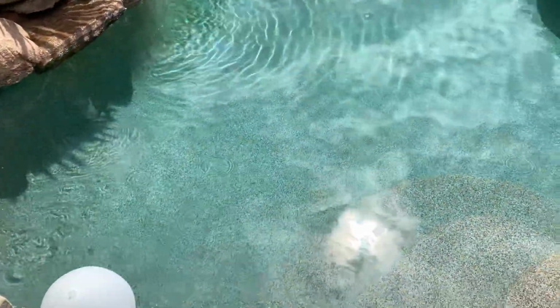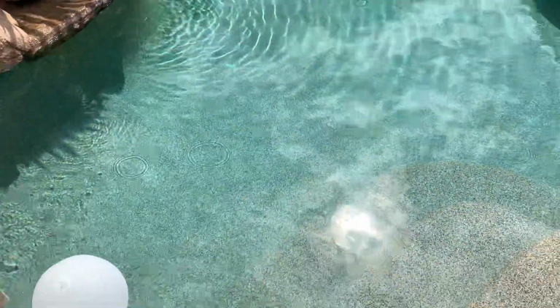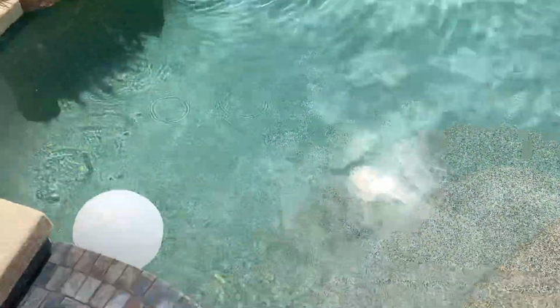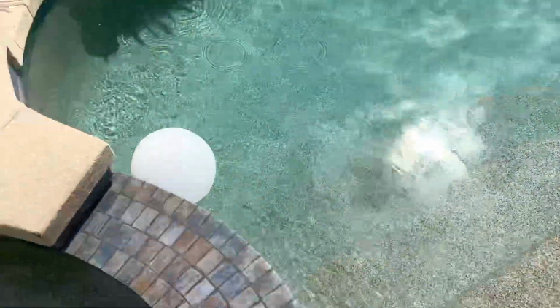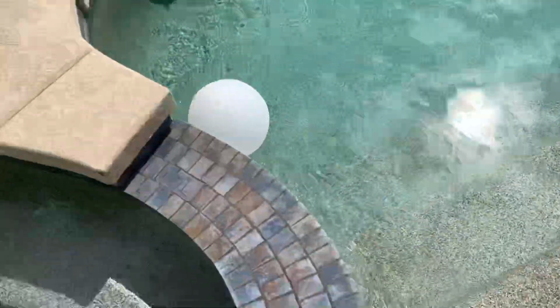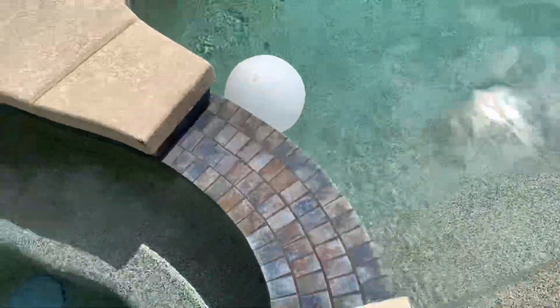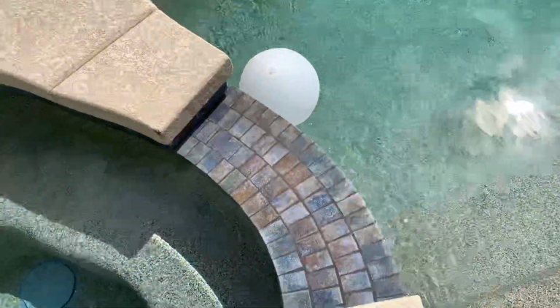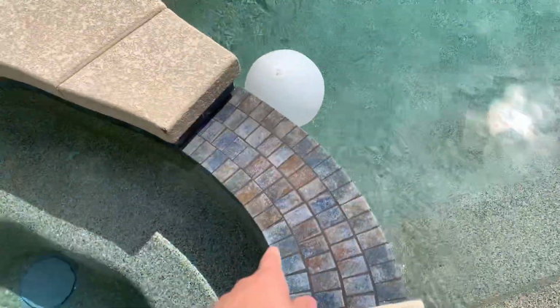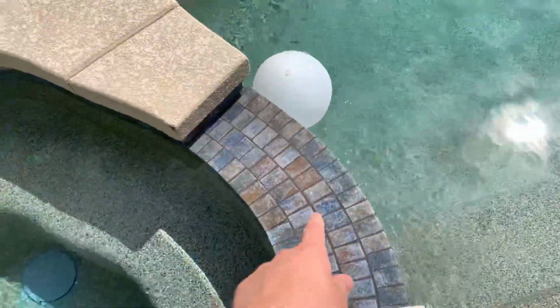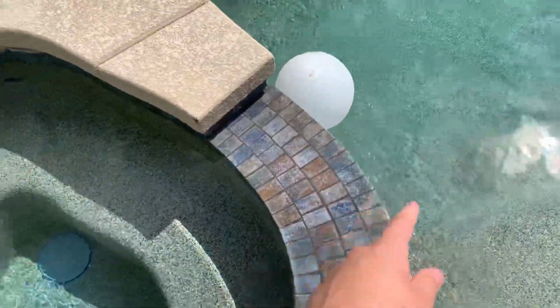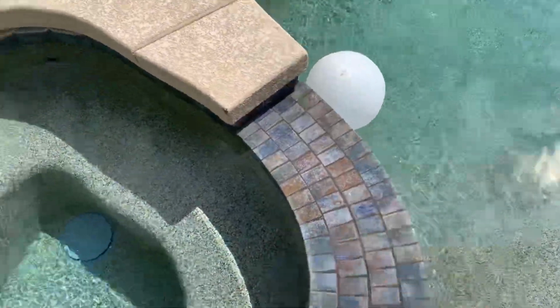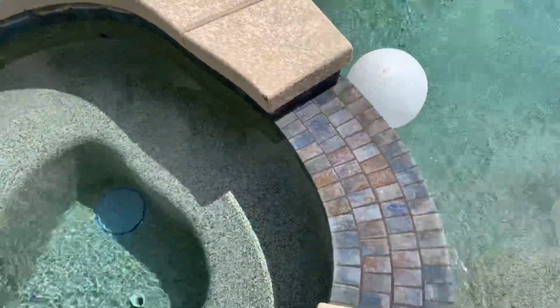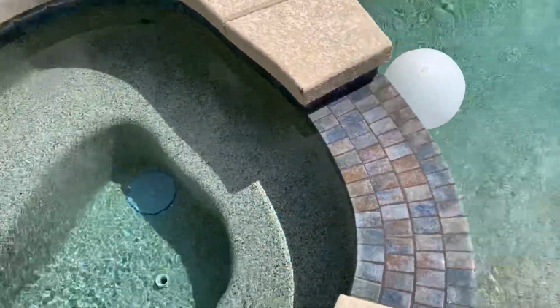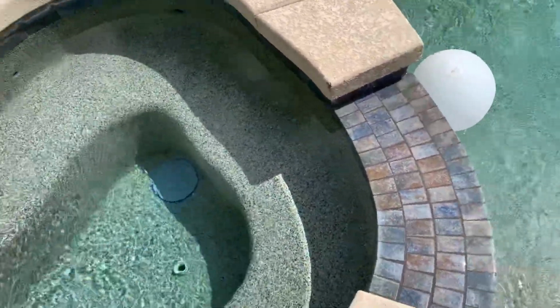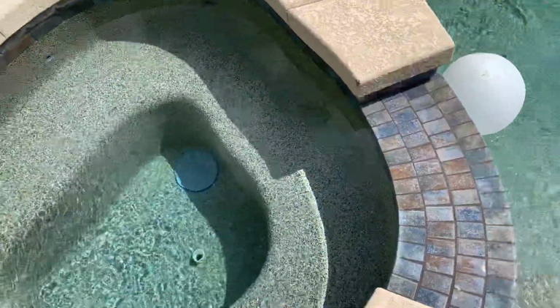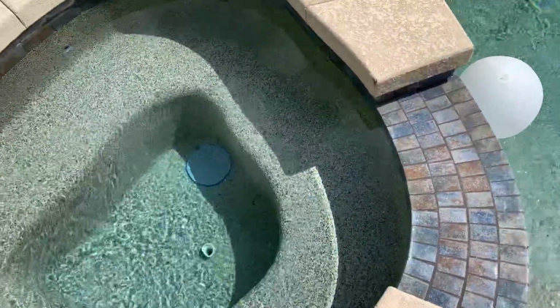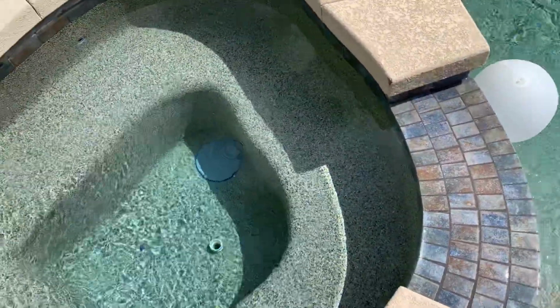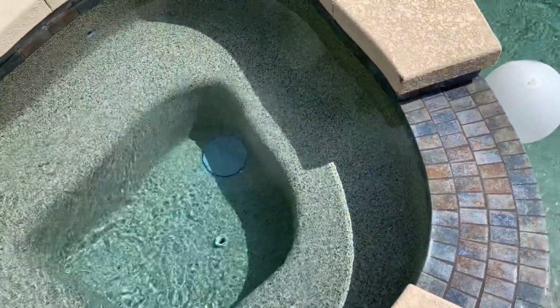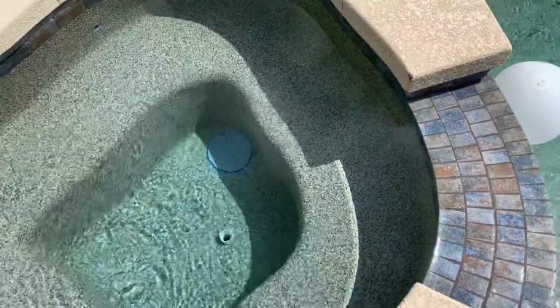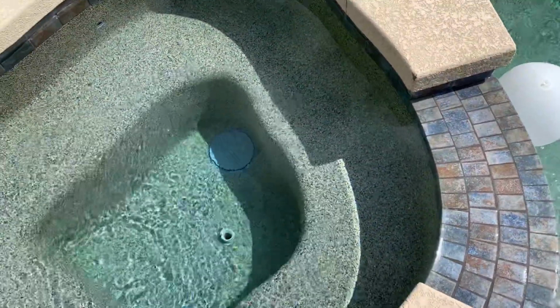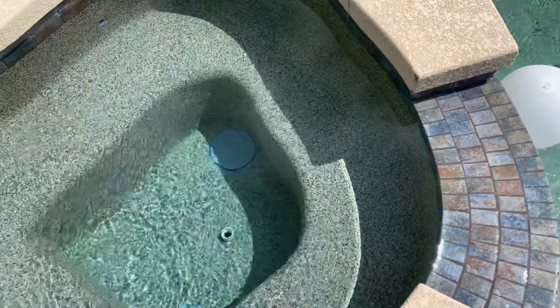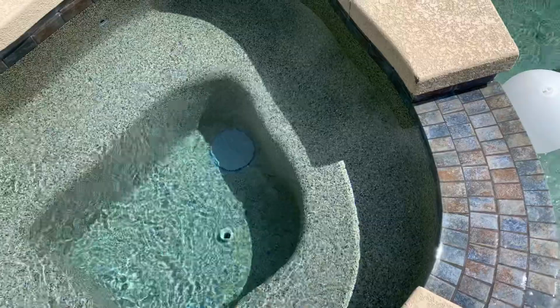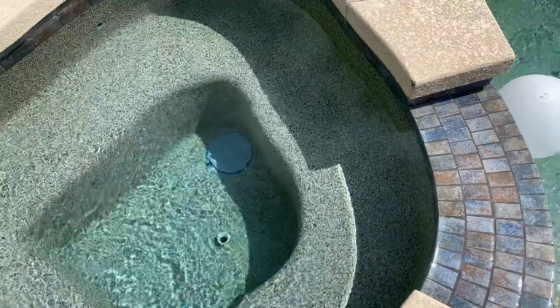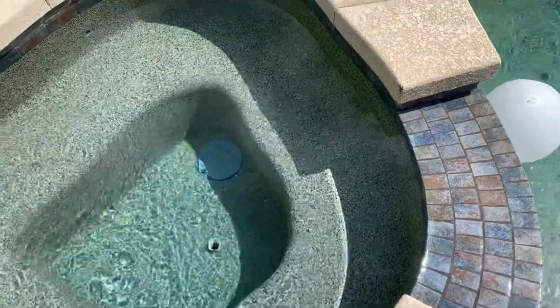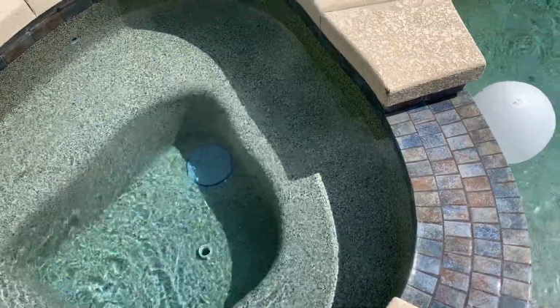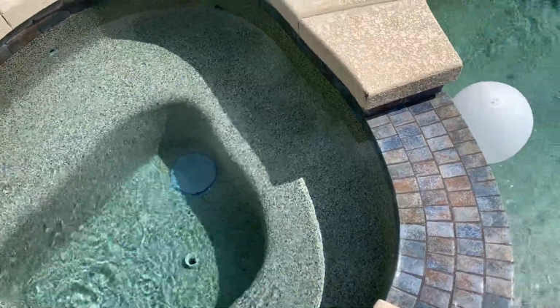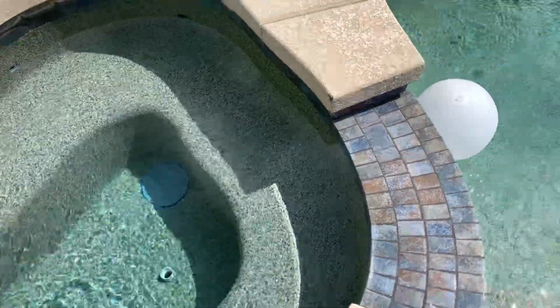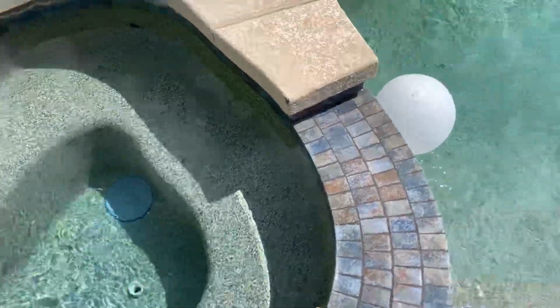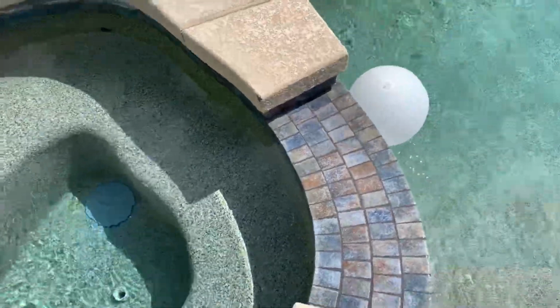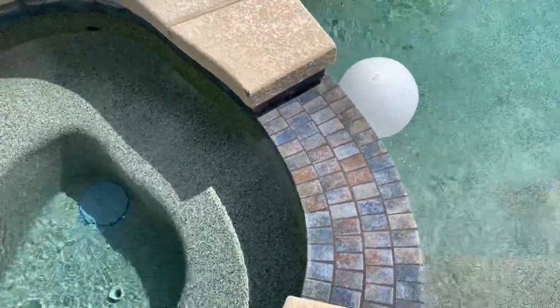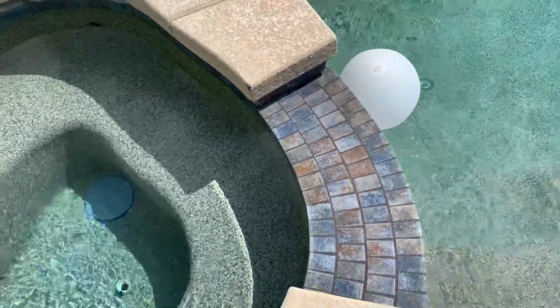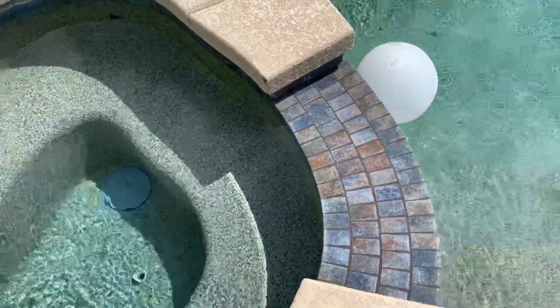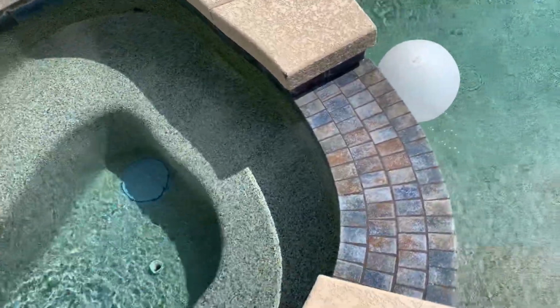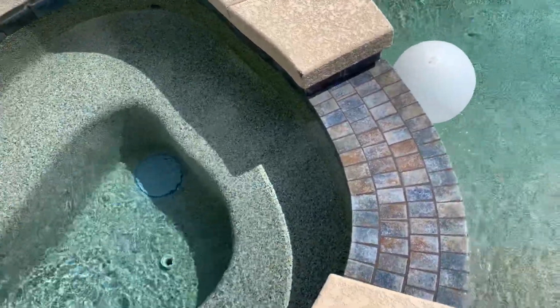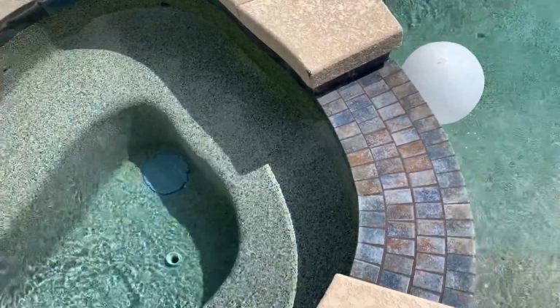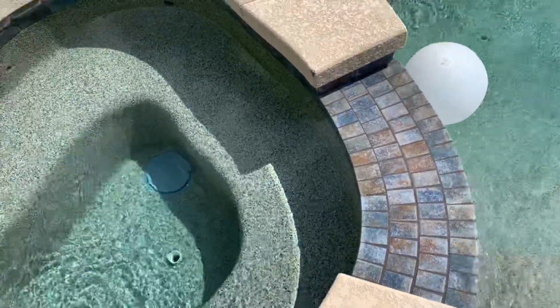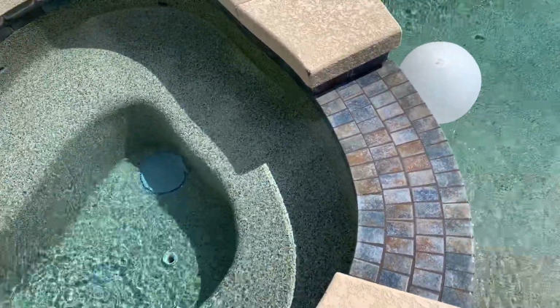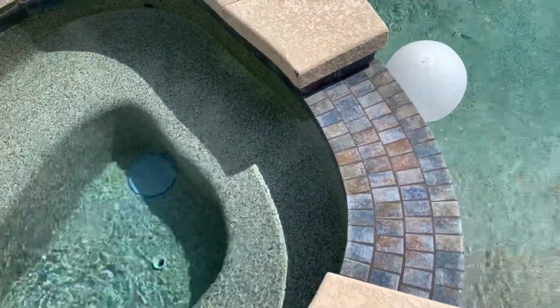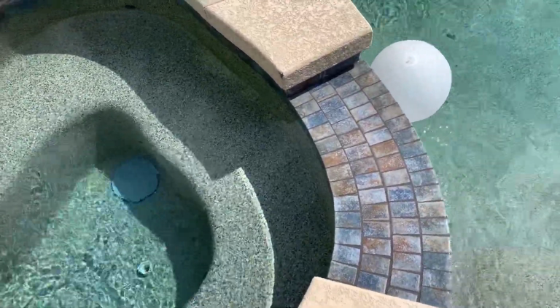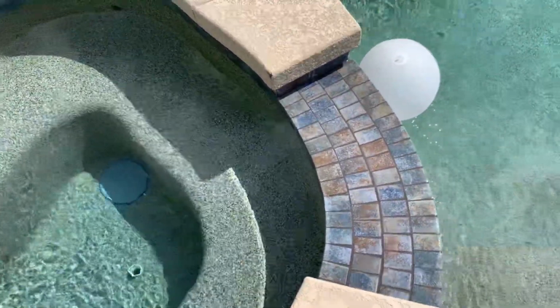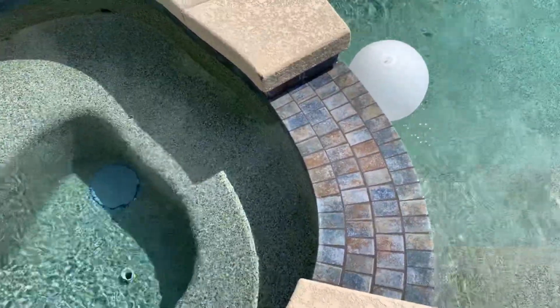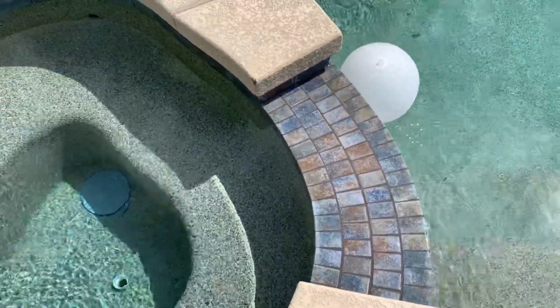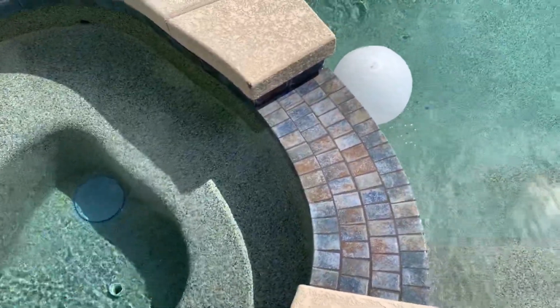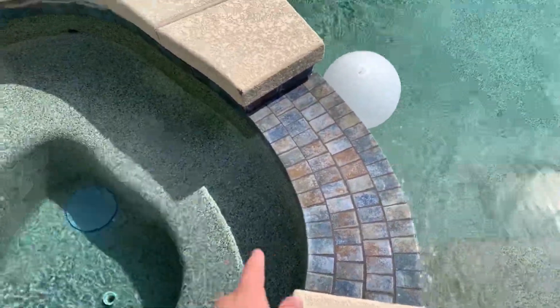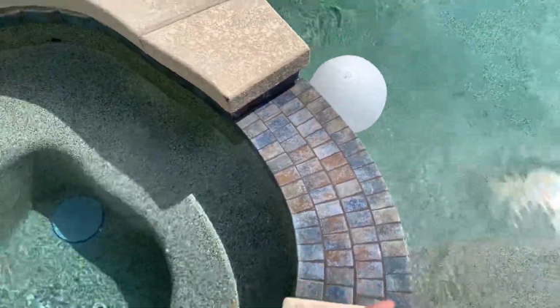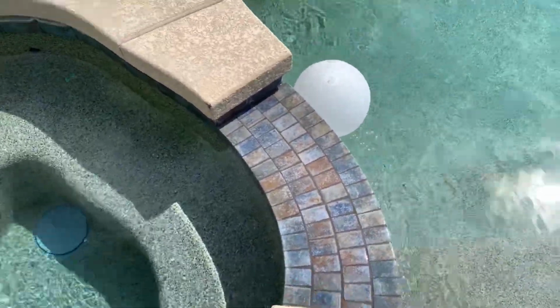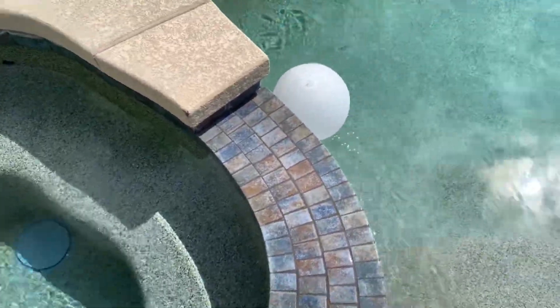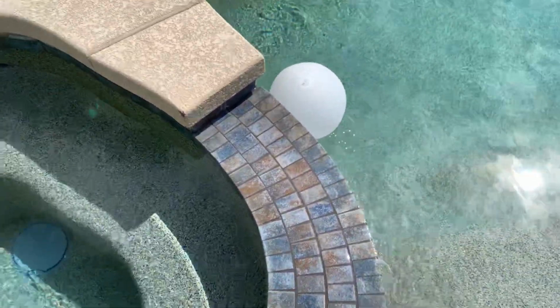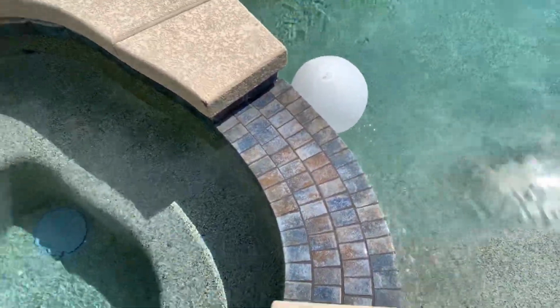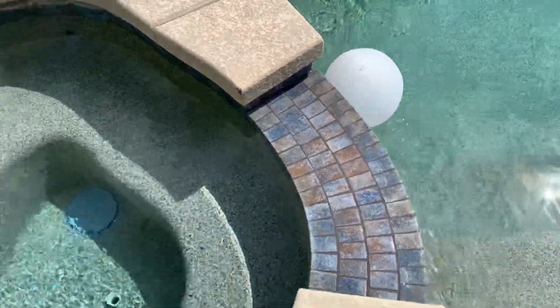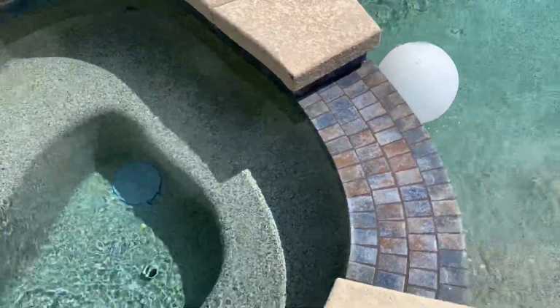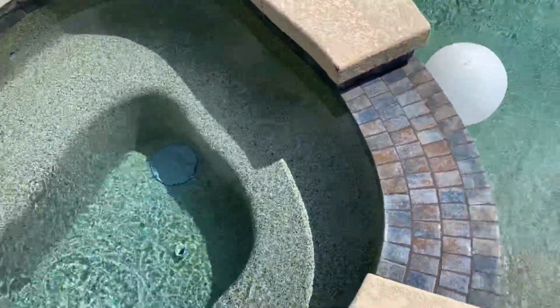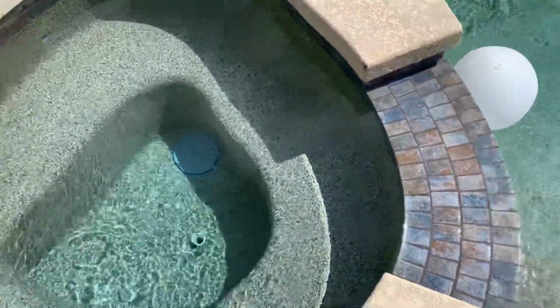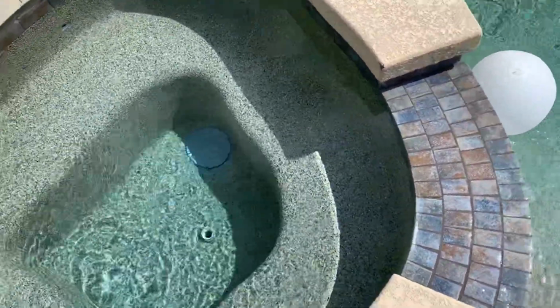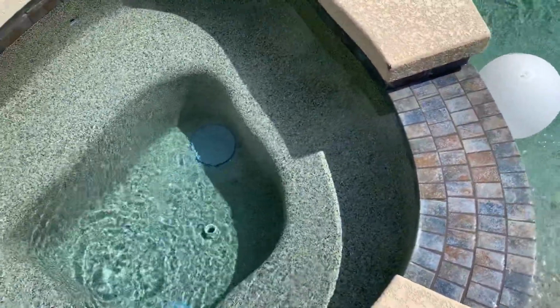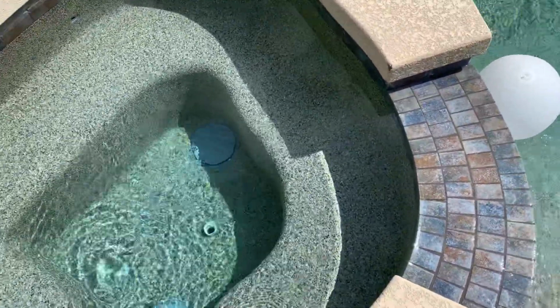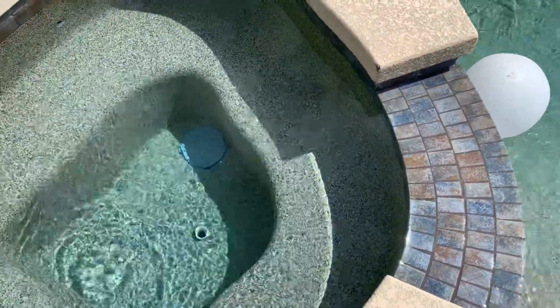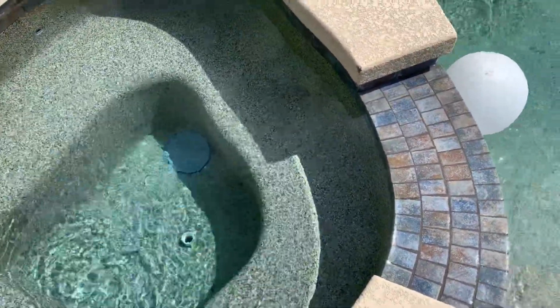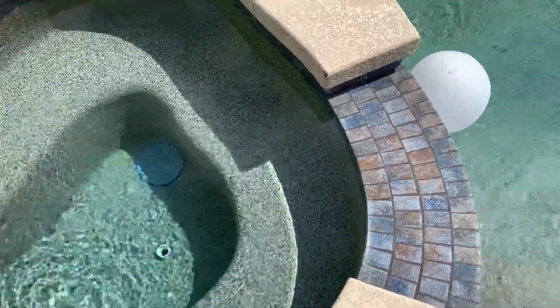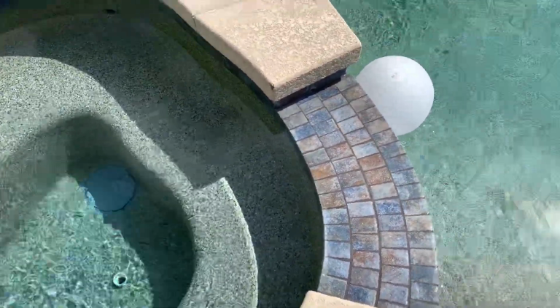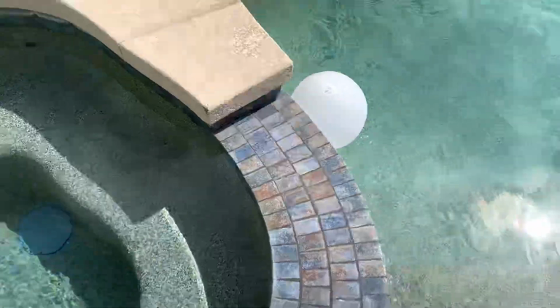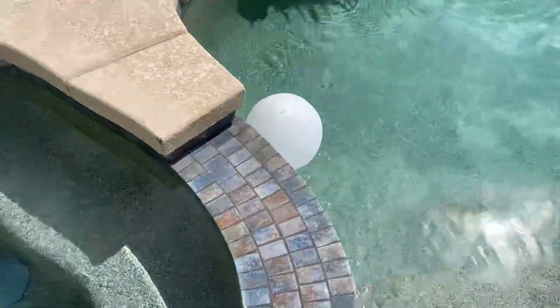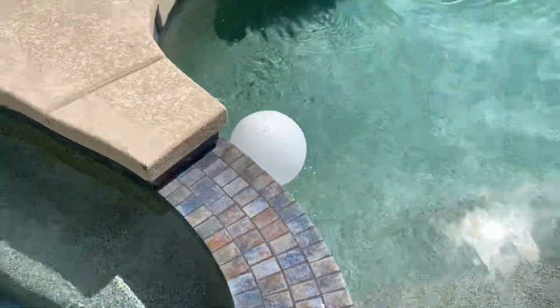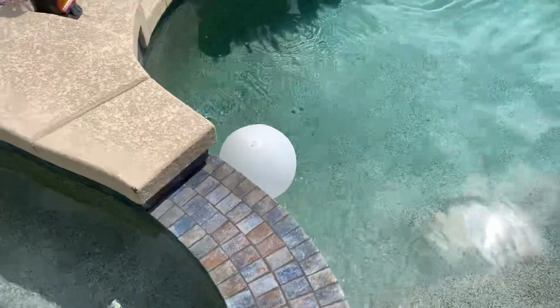This right here is also a fountain. The jets aren't on, but when the jets aren't on, this becomes a fountain because the heat isn't on at the moment.